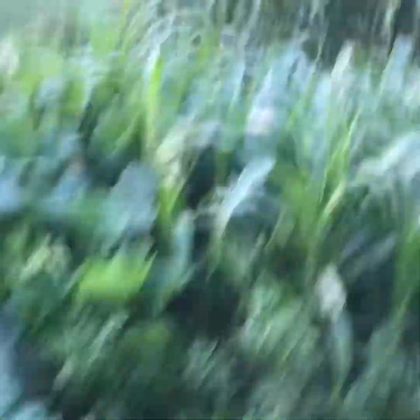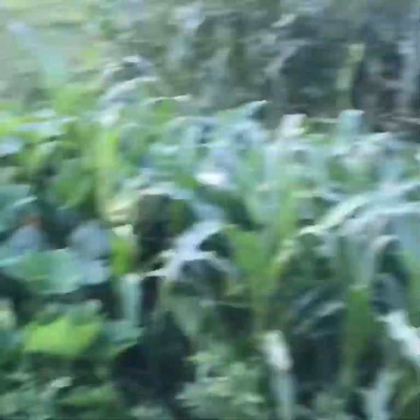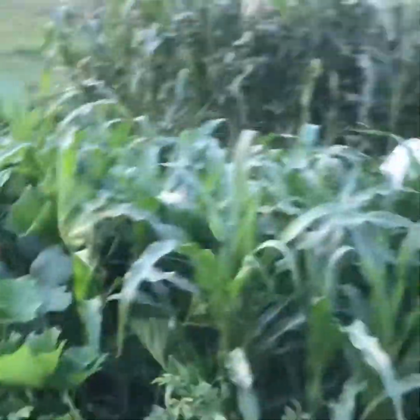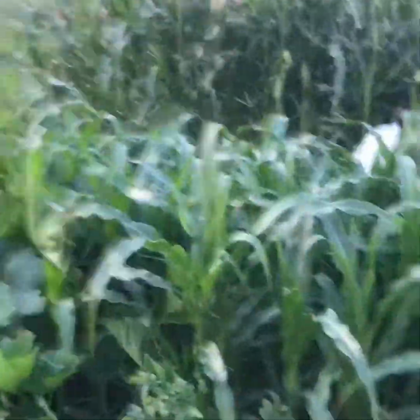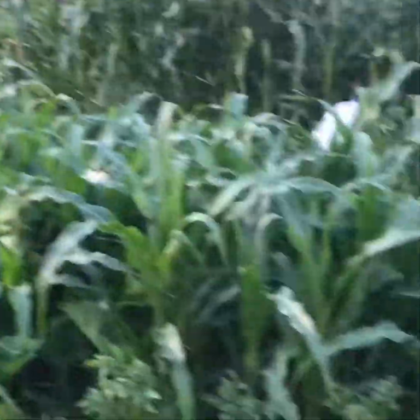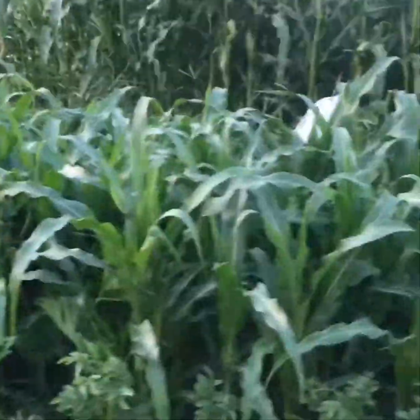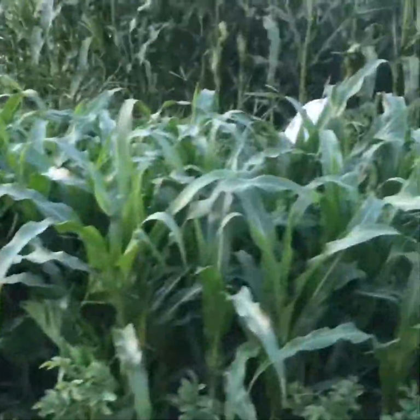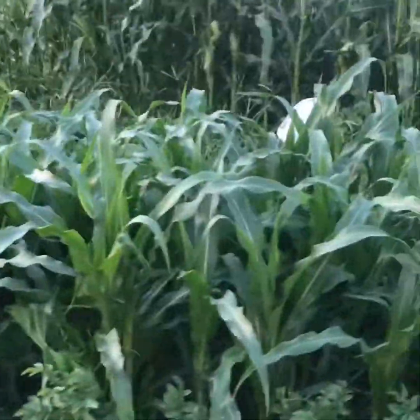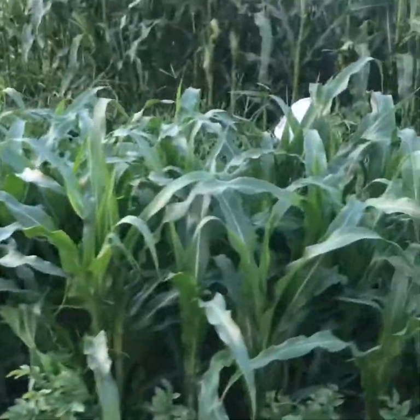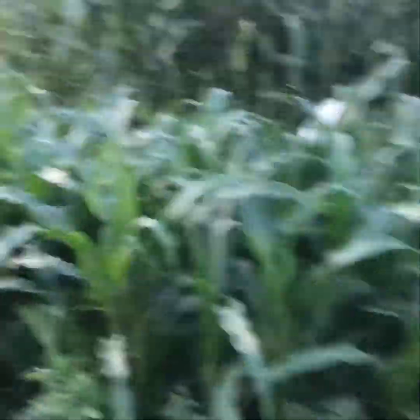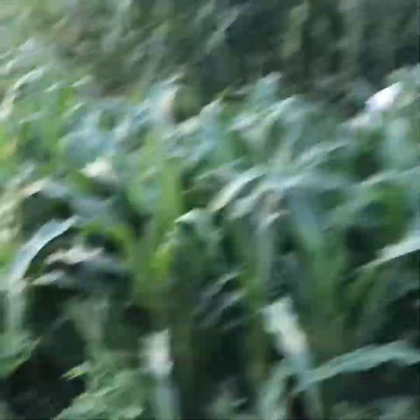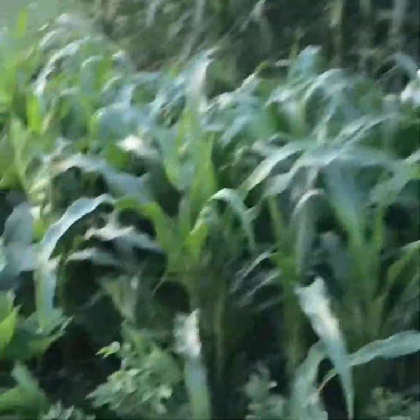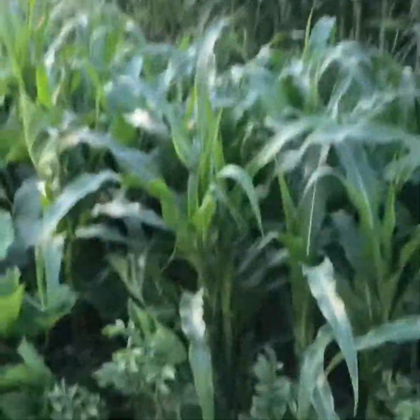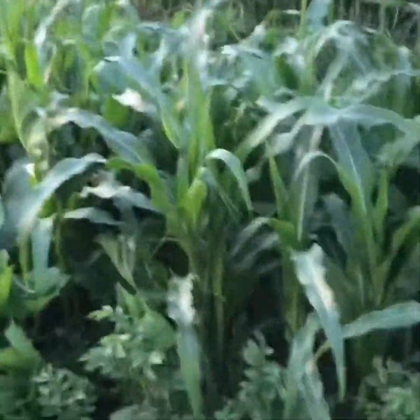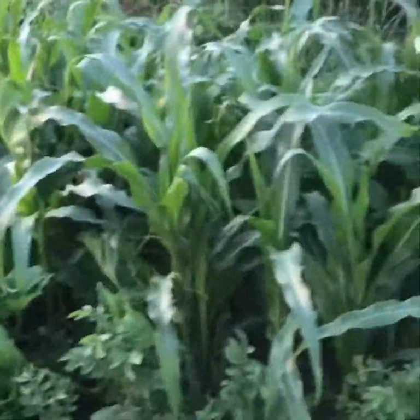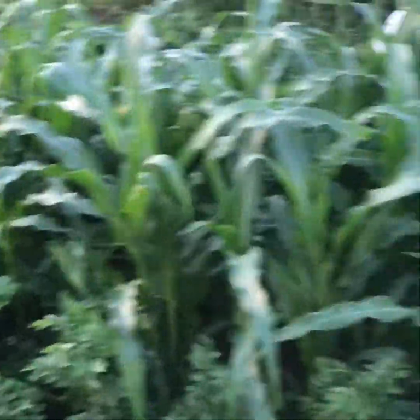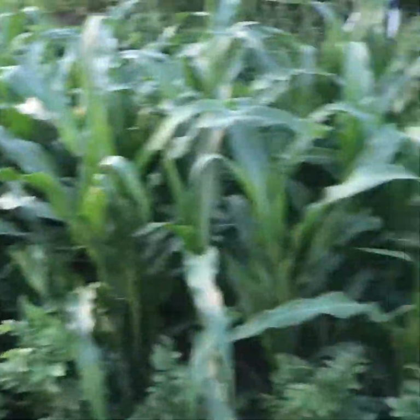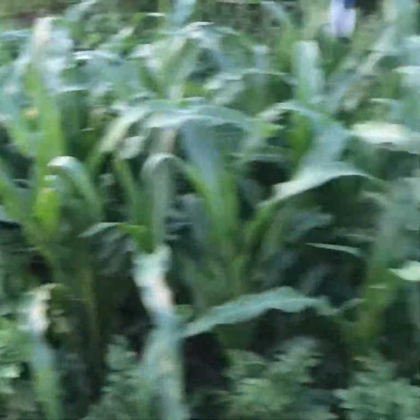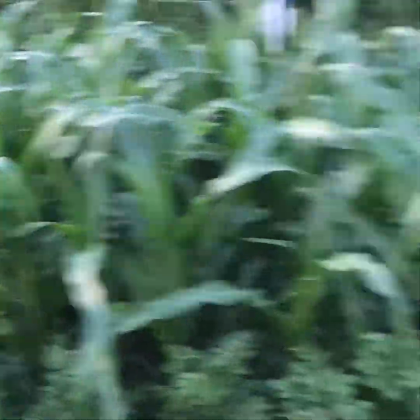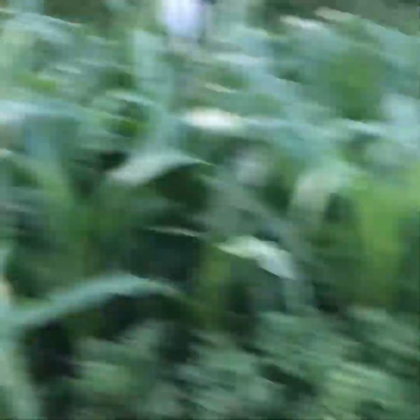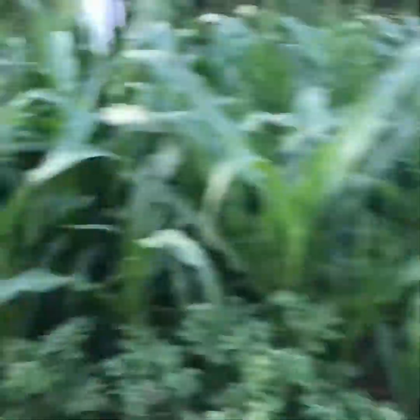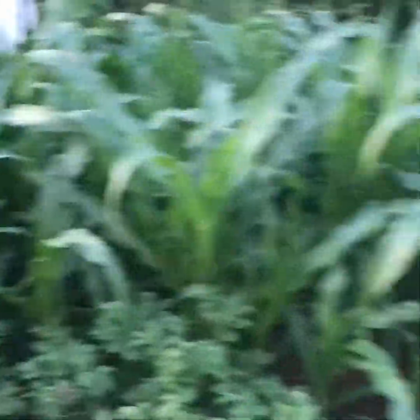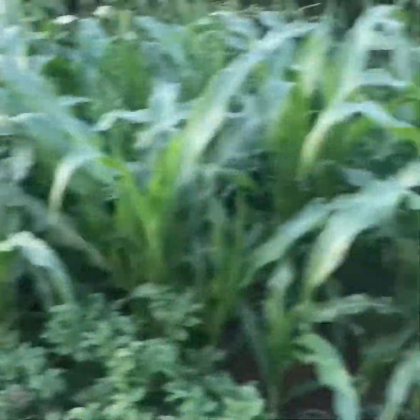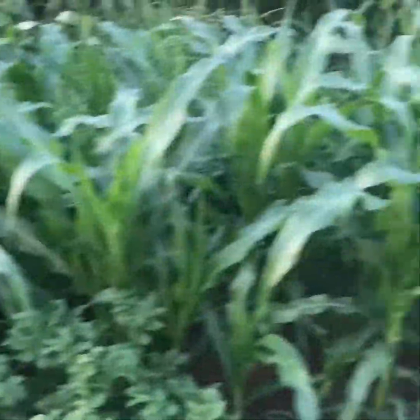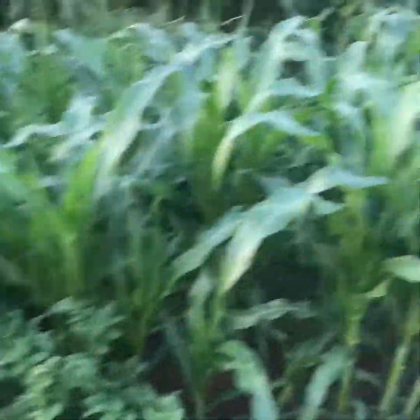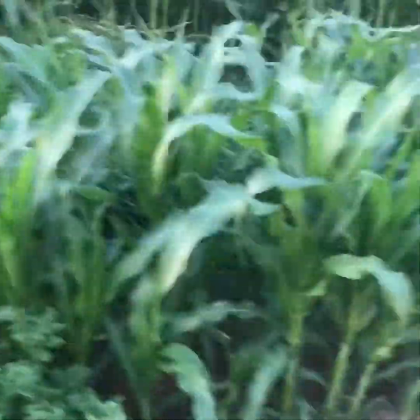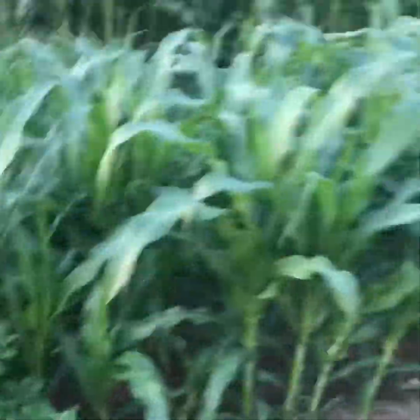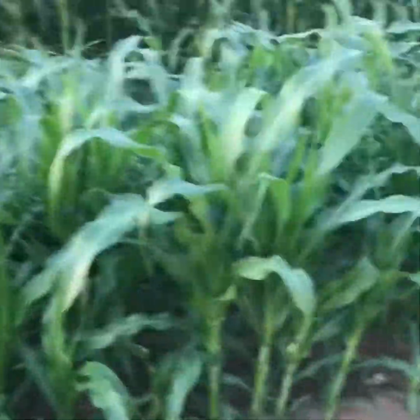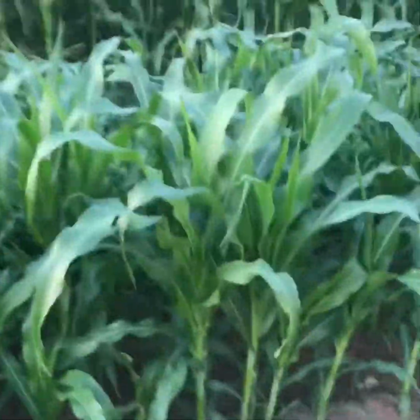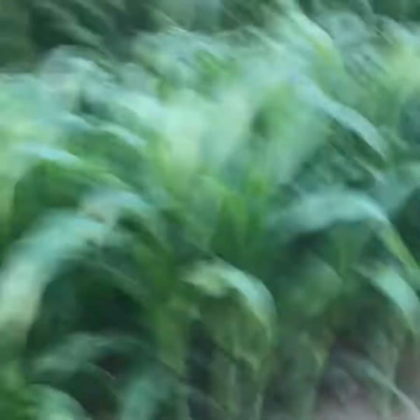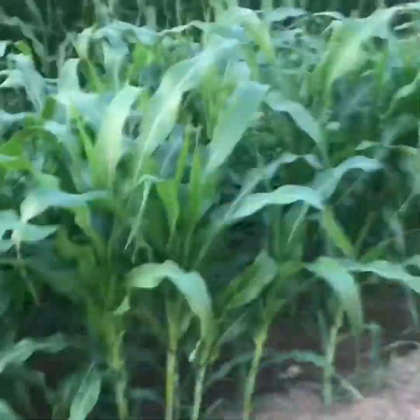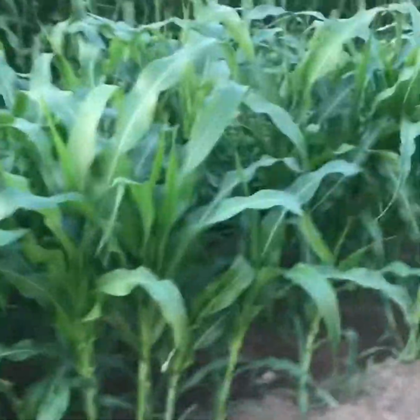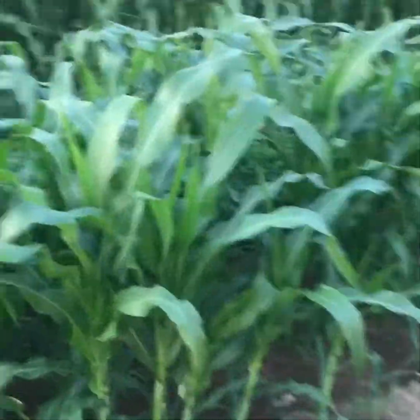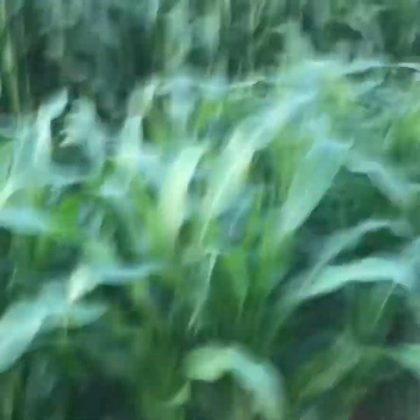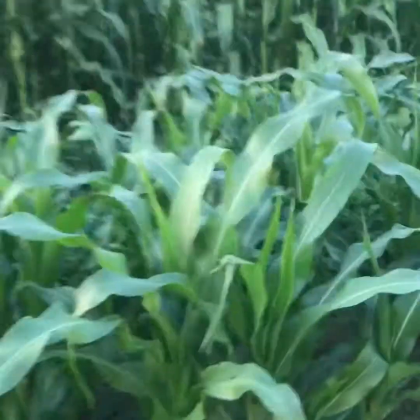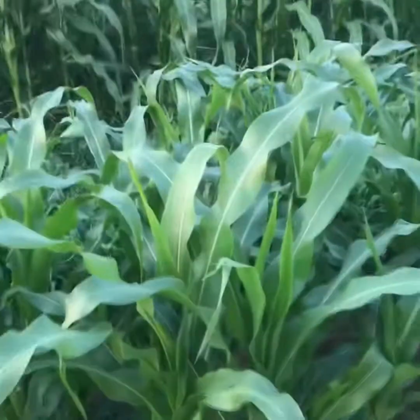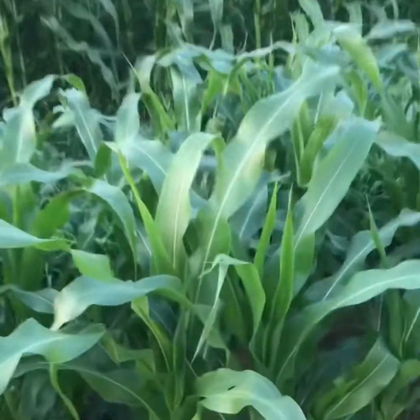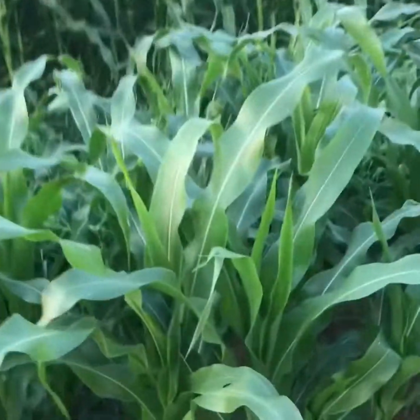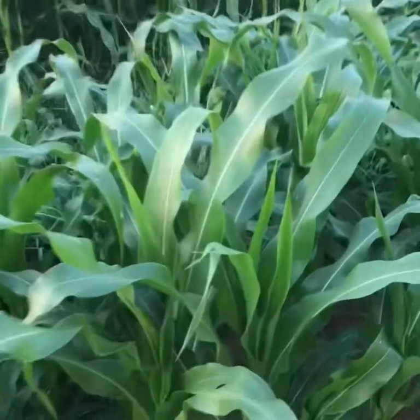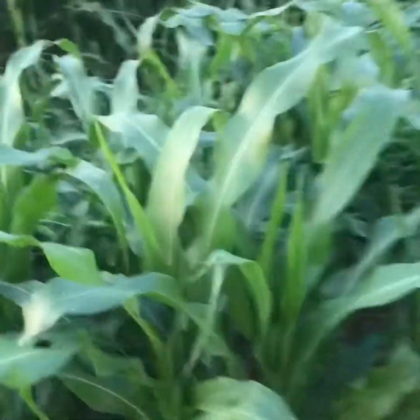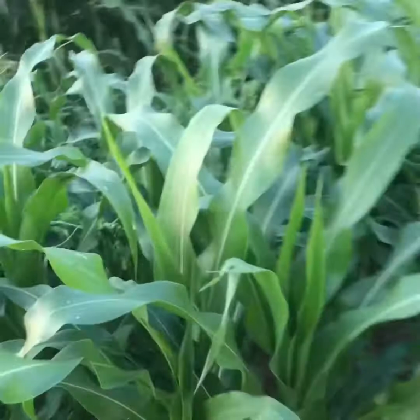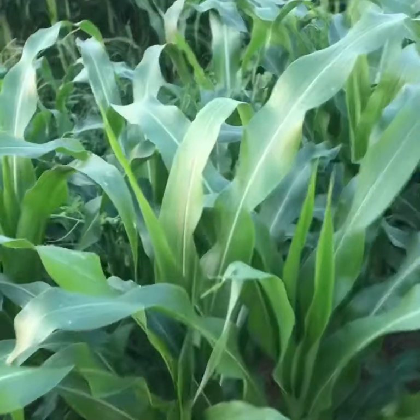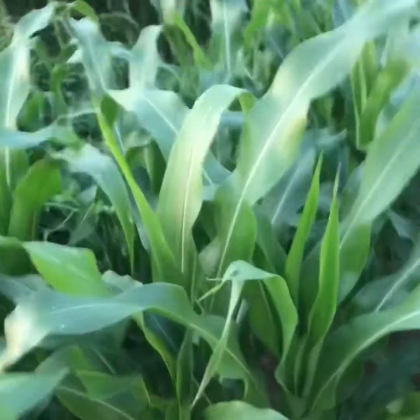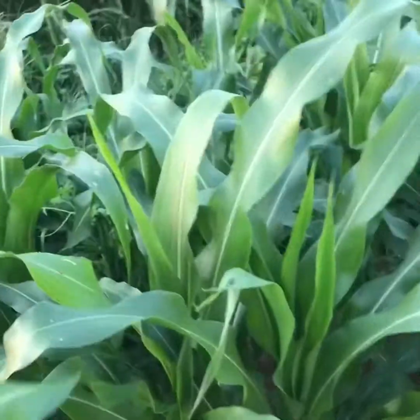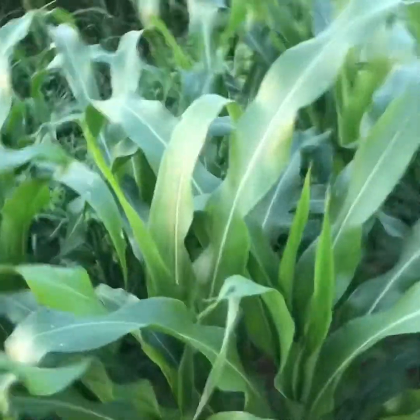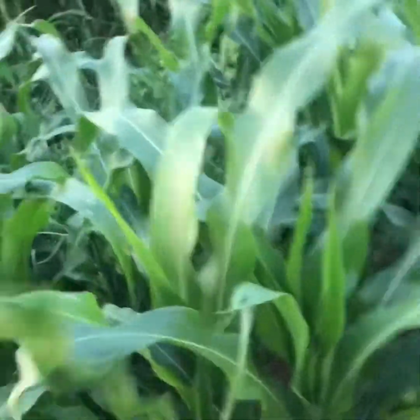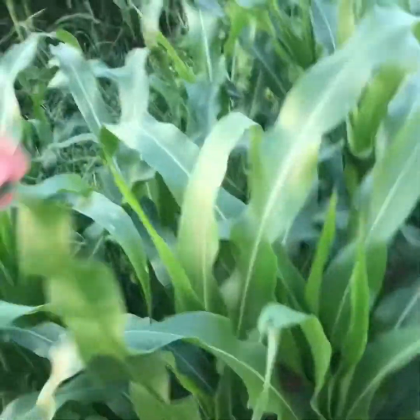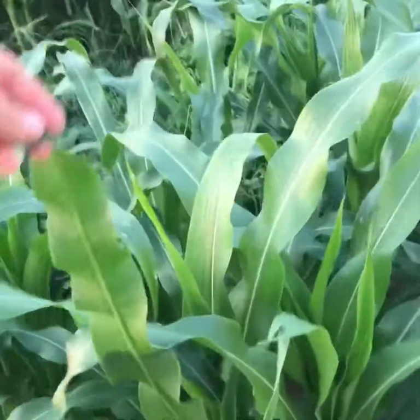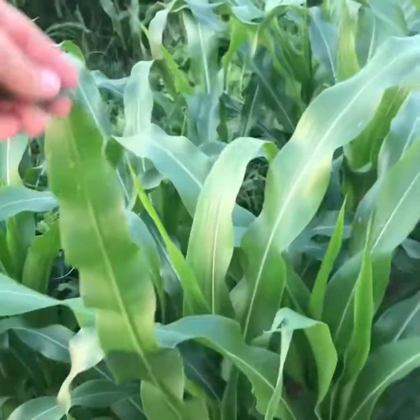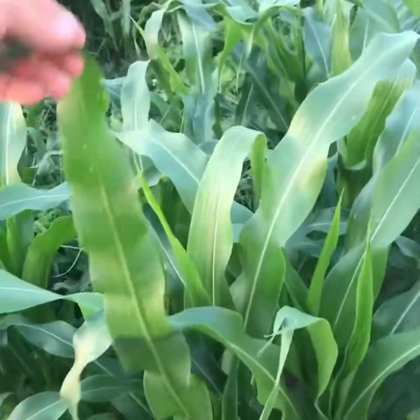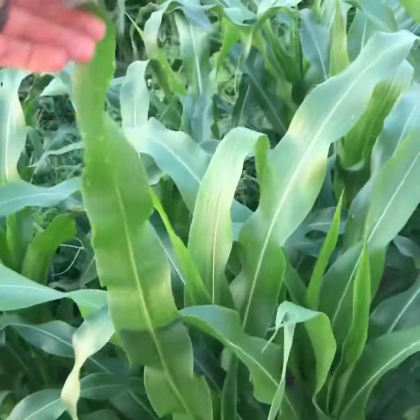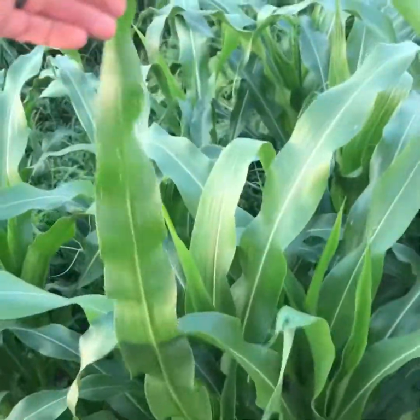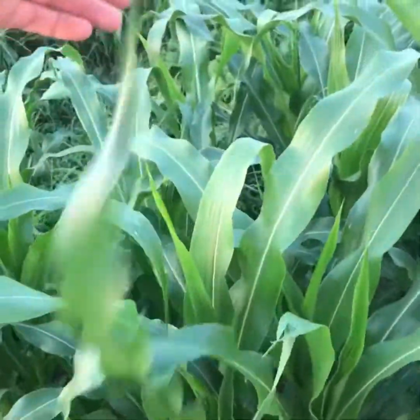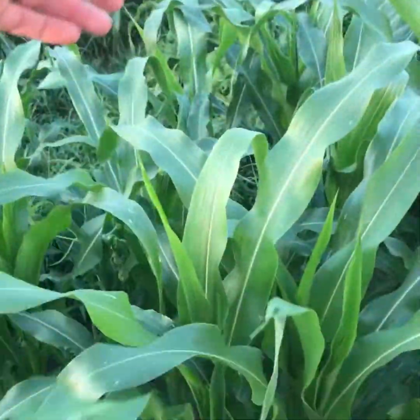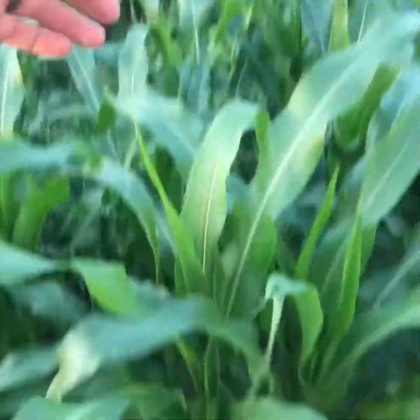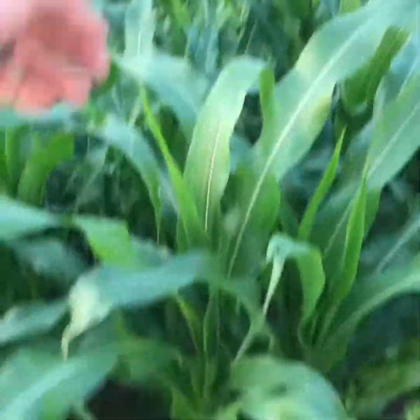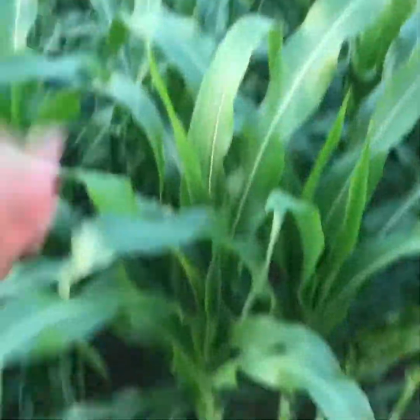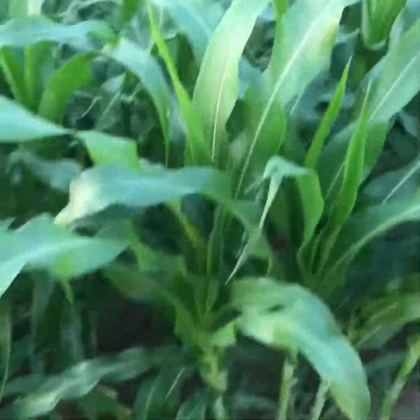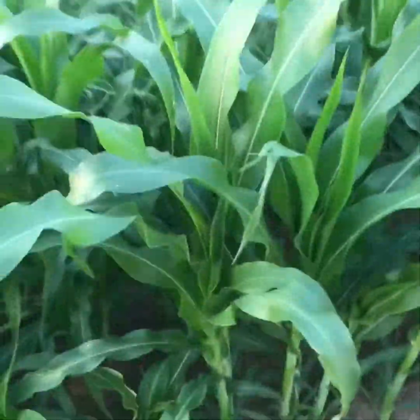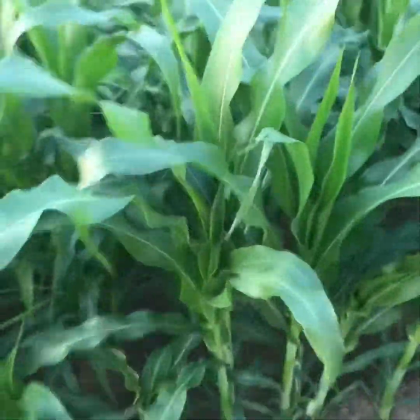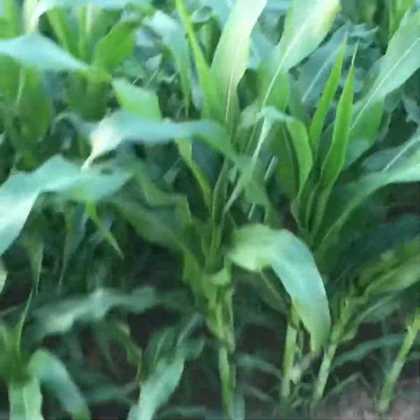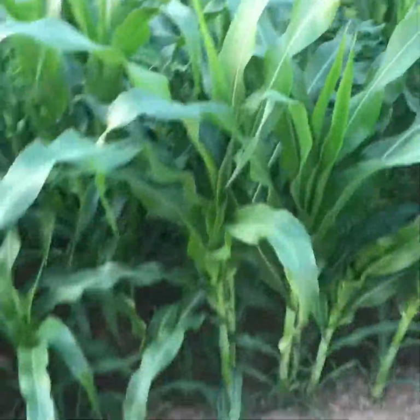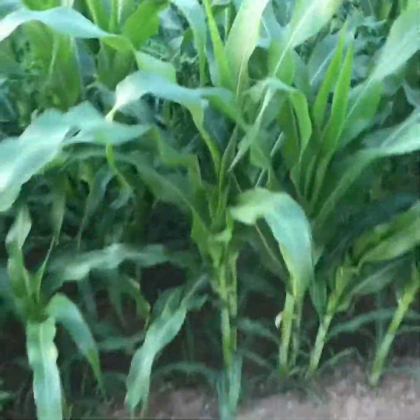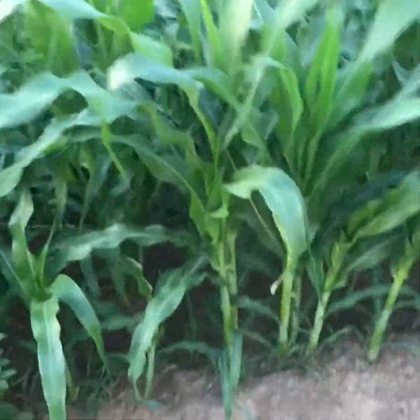The little patch of corn is doing great — it's probably about three feet tall from the ground and it's coming in good.